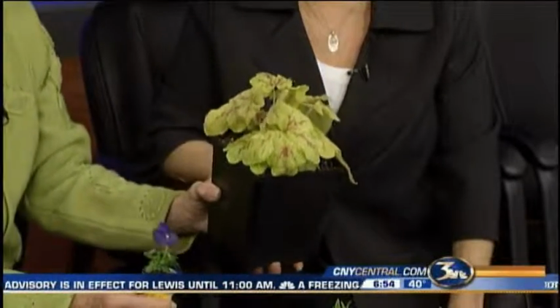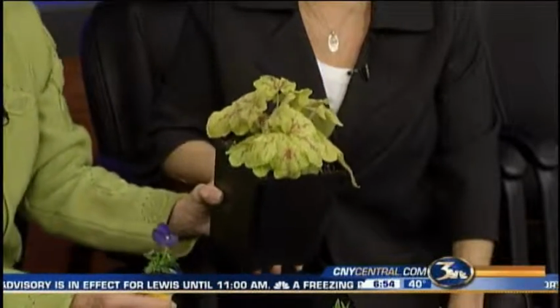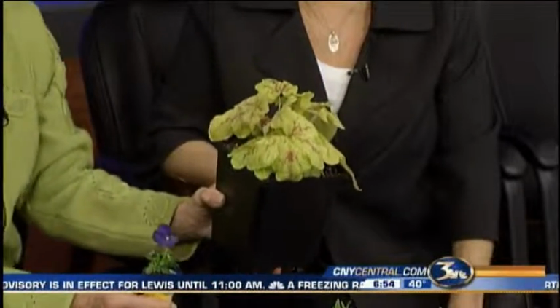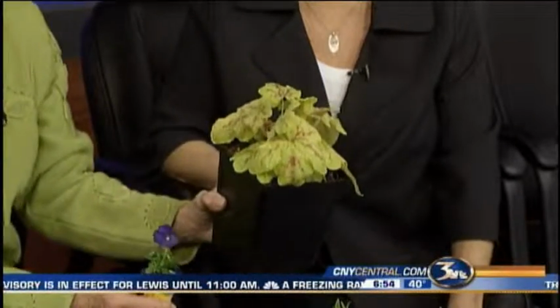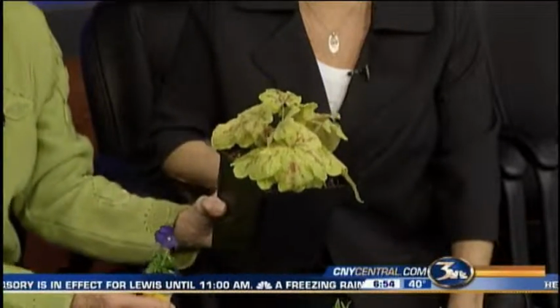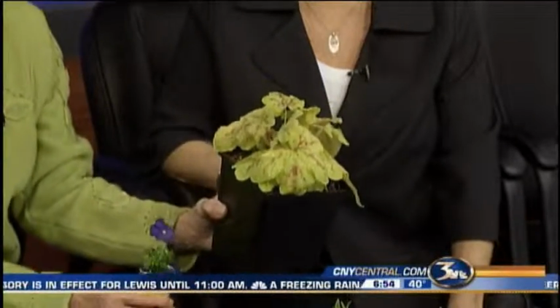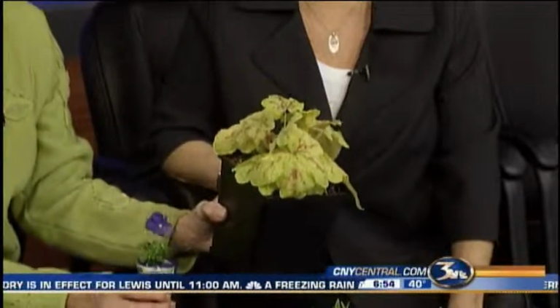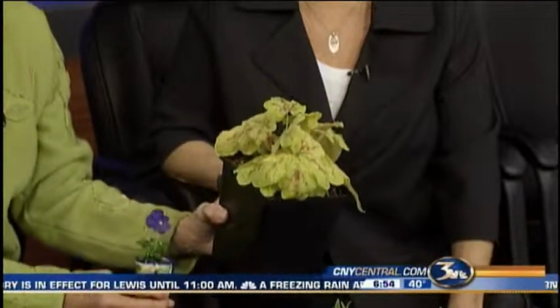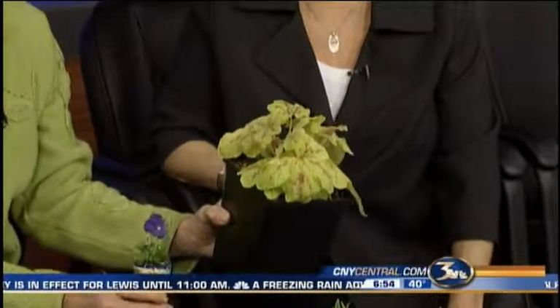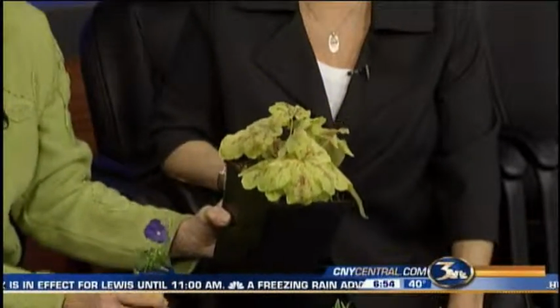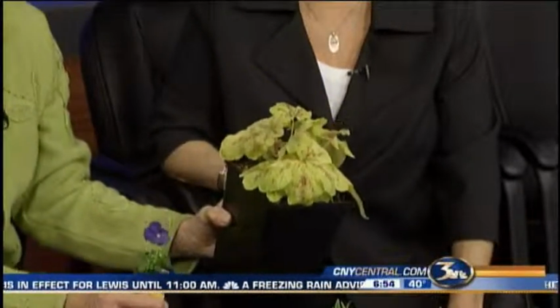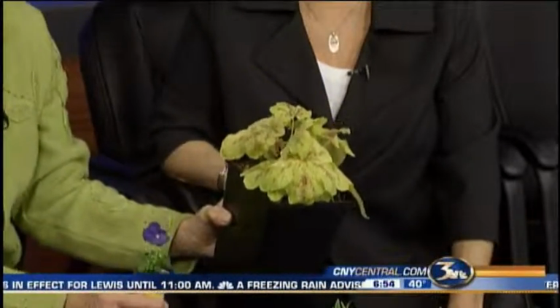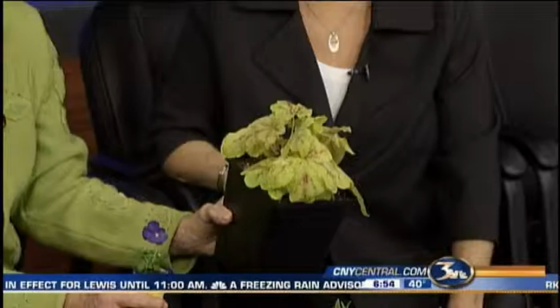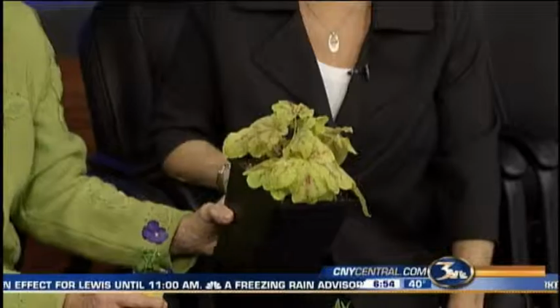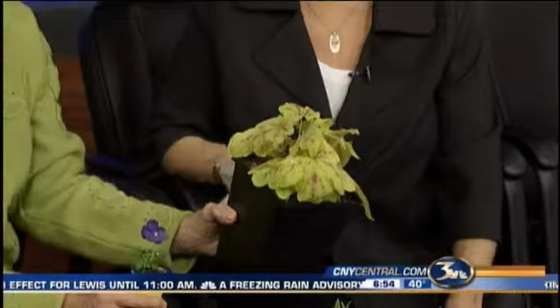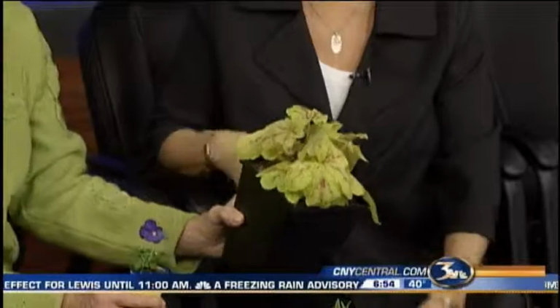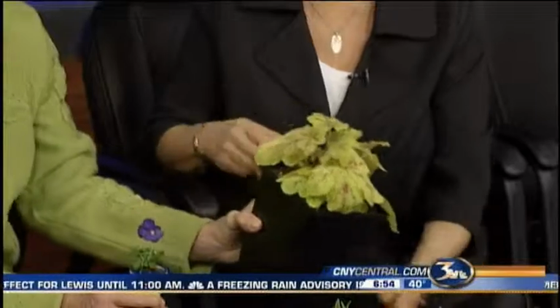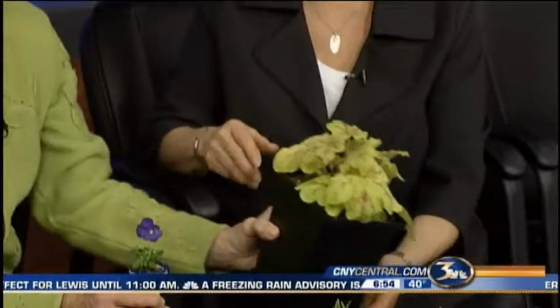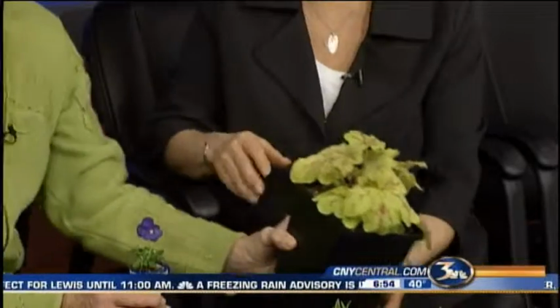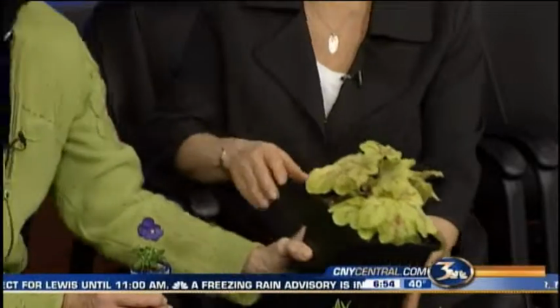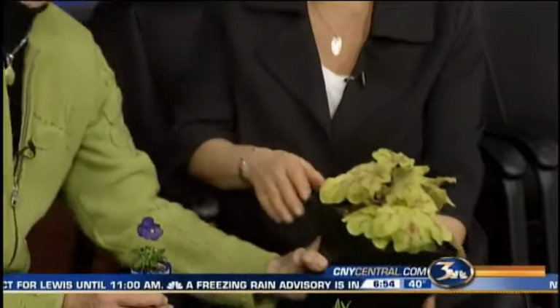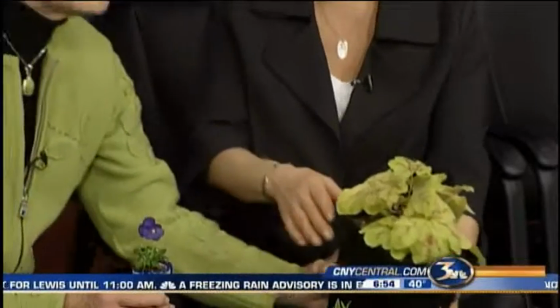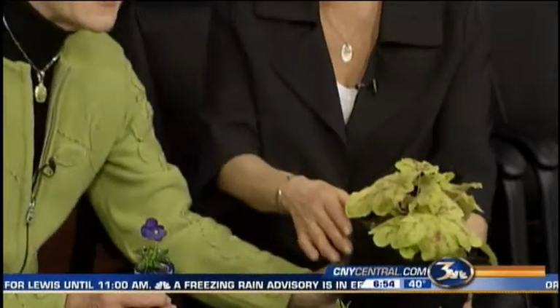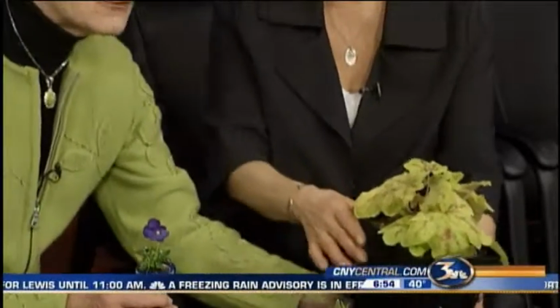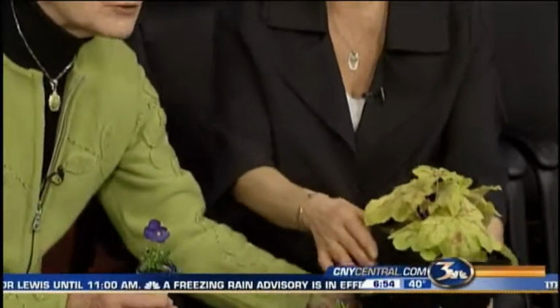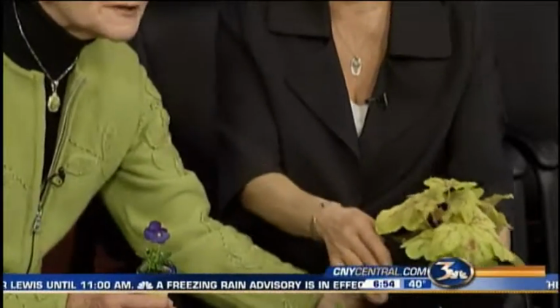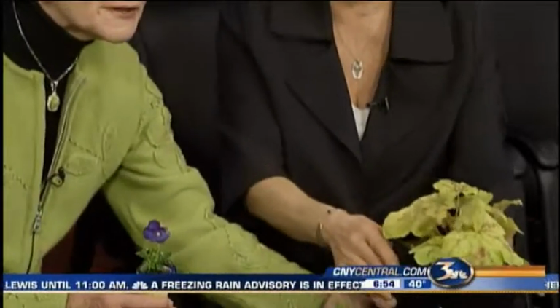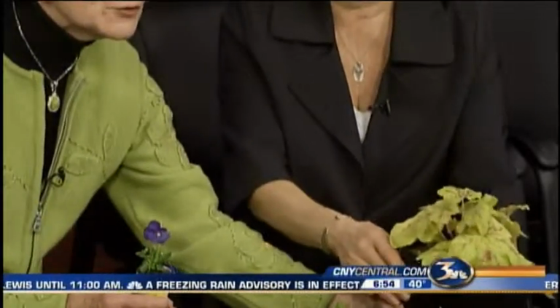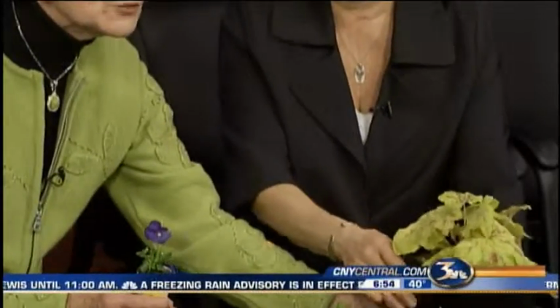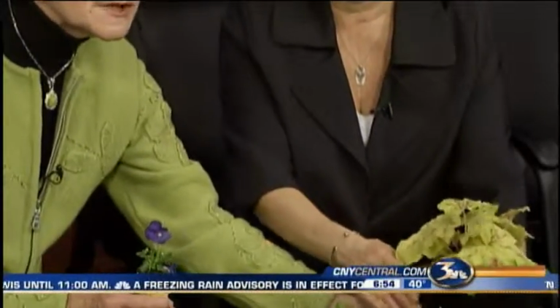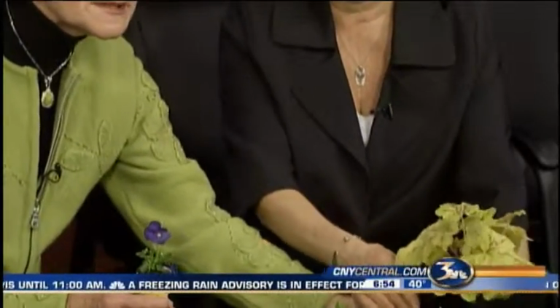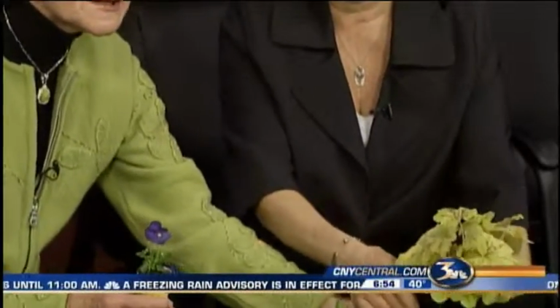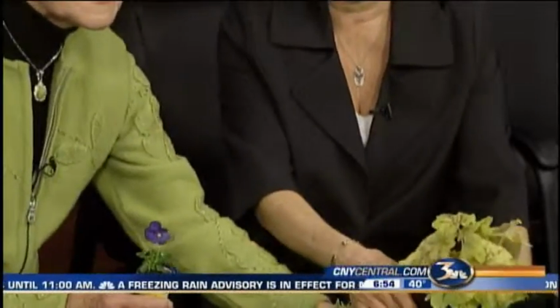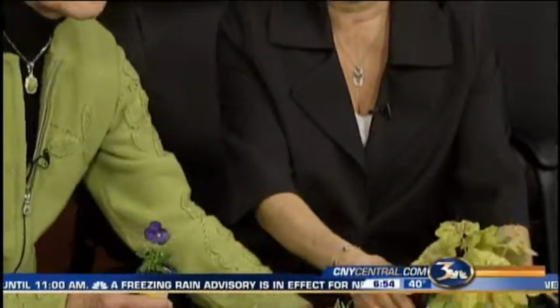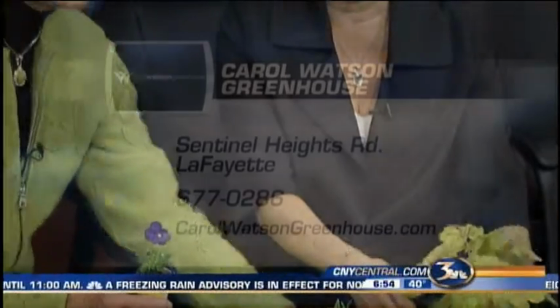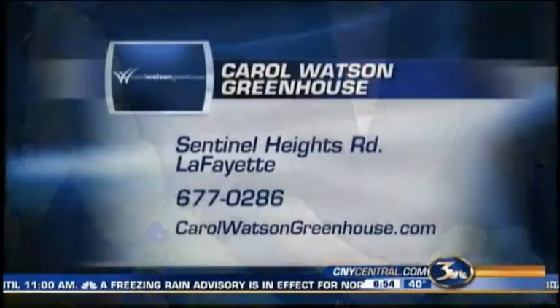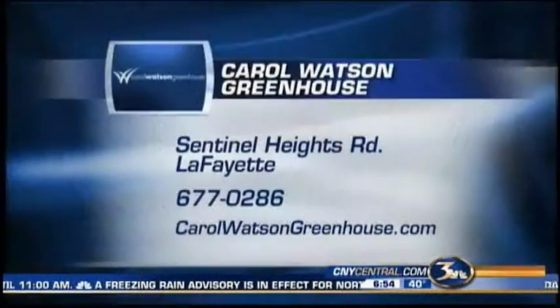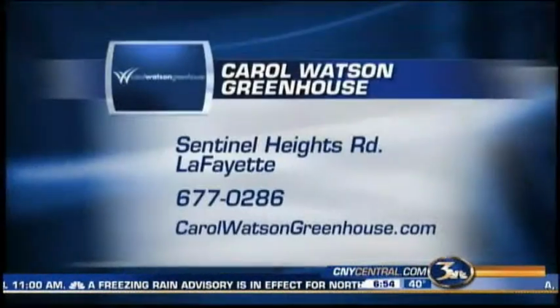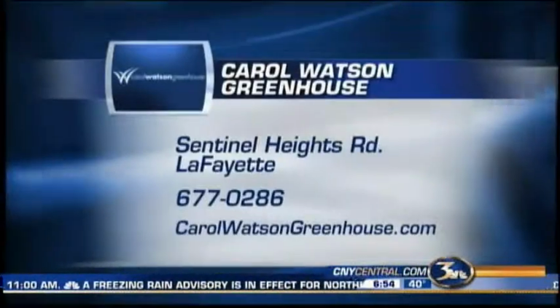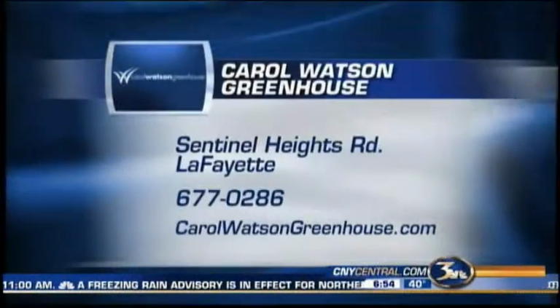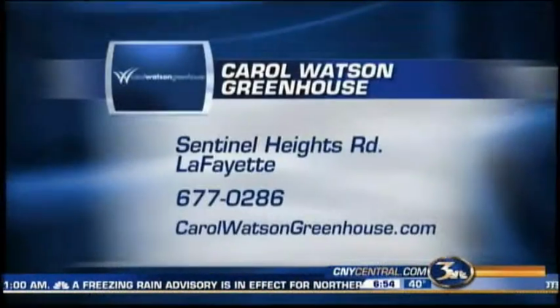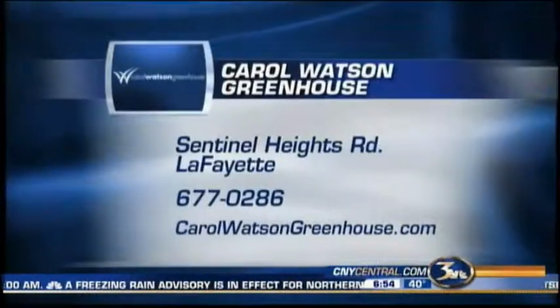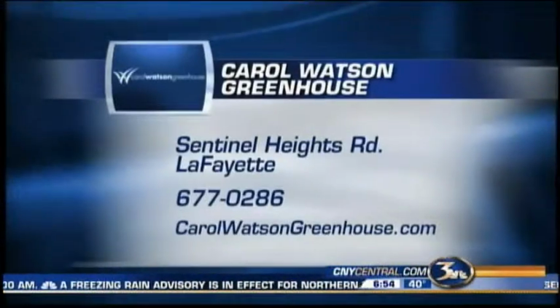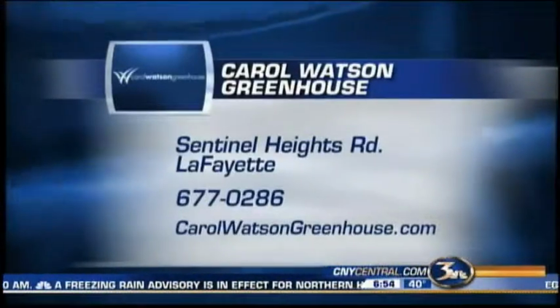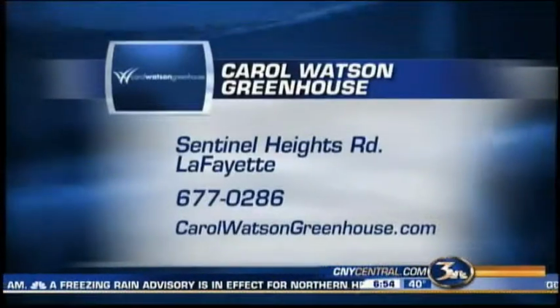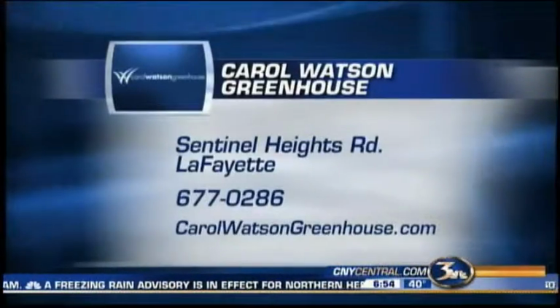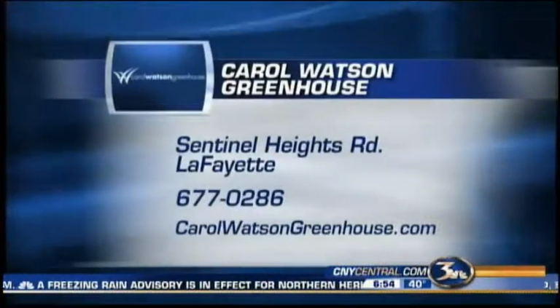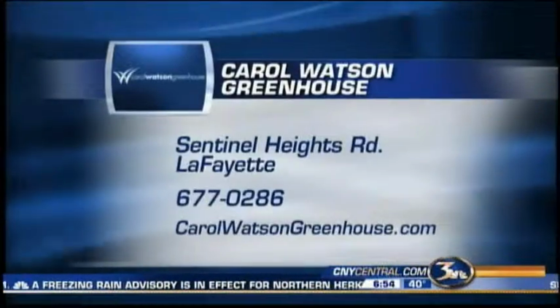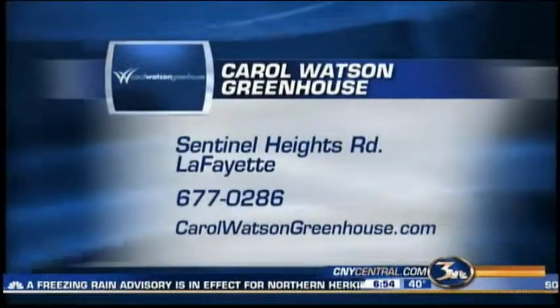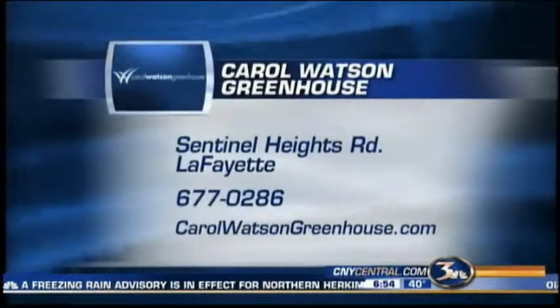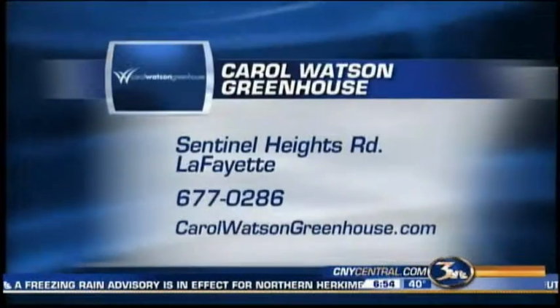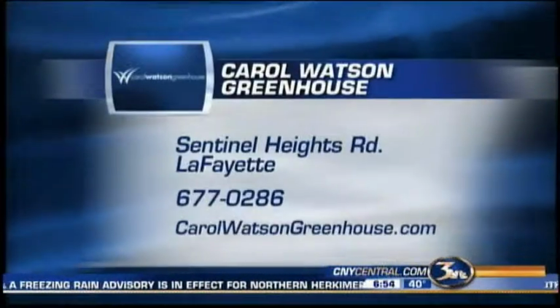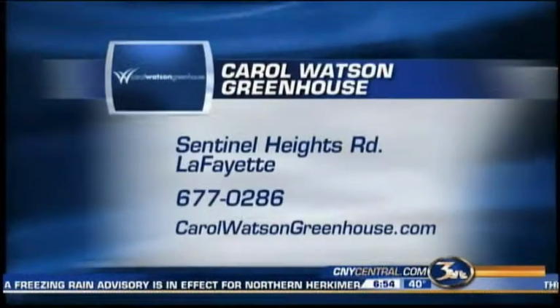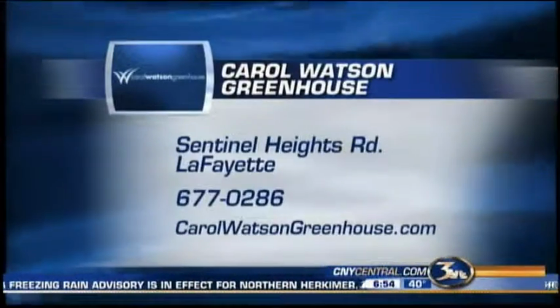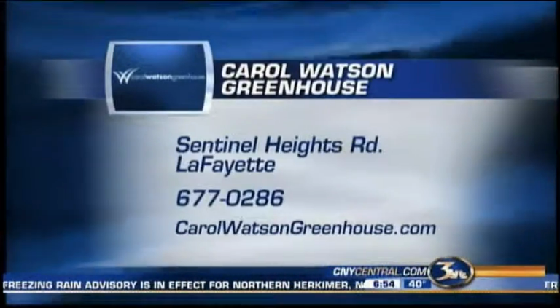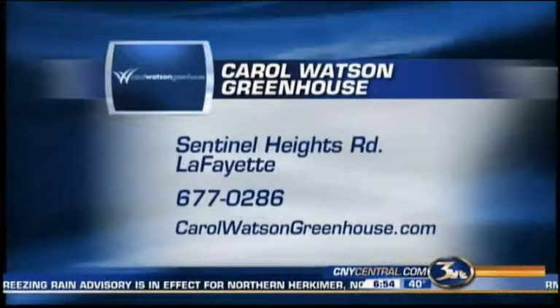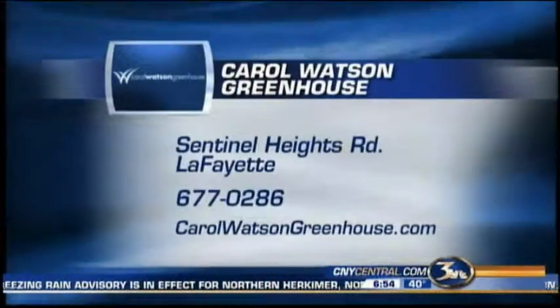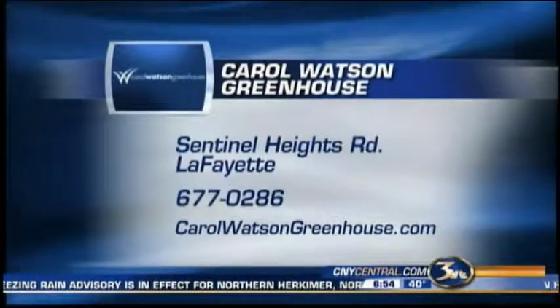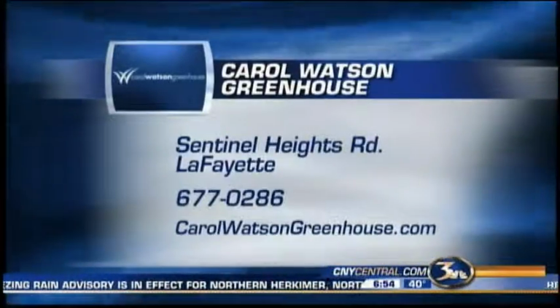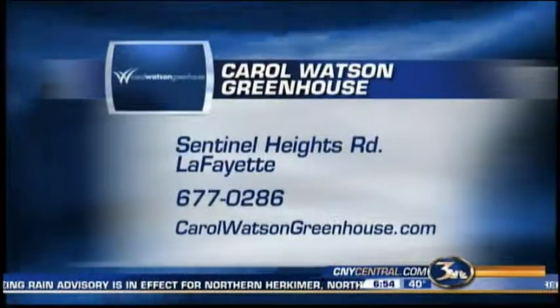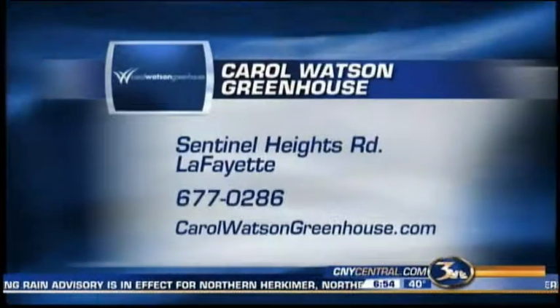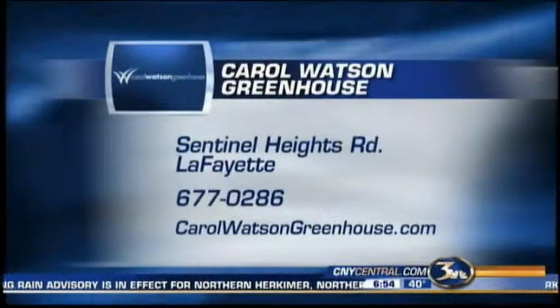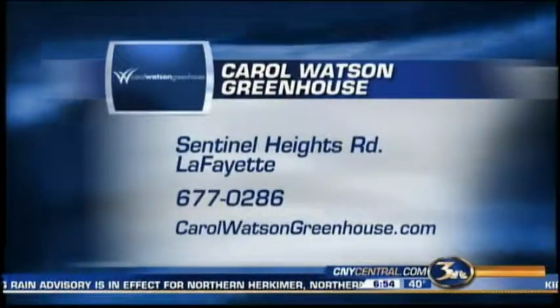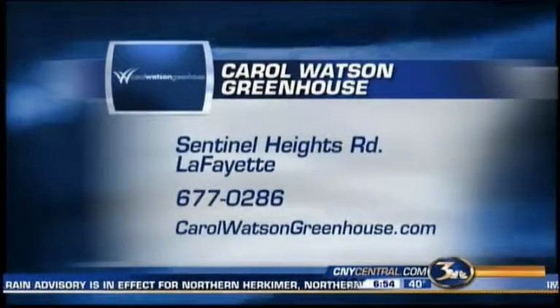And if you'd like to see more about flowers — and who doesn't at this point — Carol's in Lafayette, she'll gladly answer your questions.